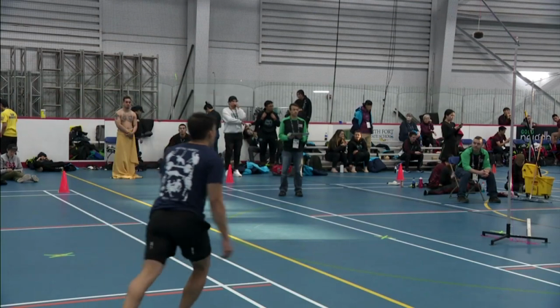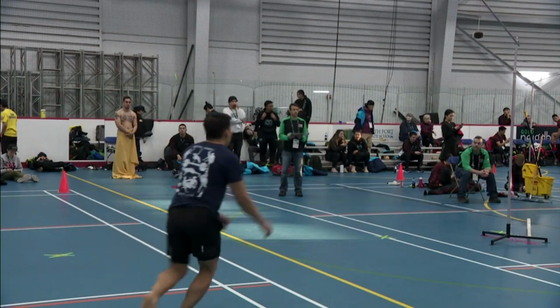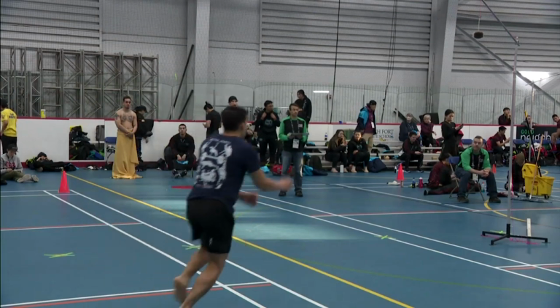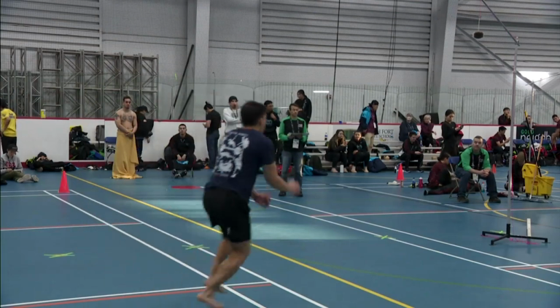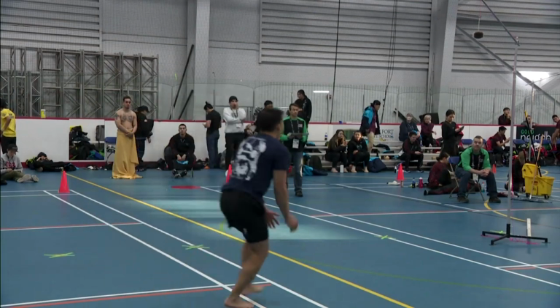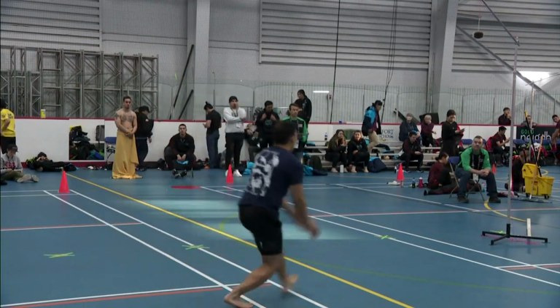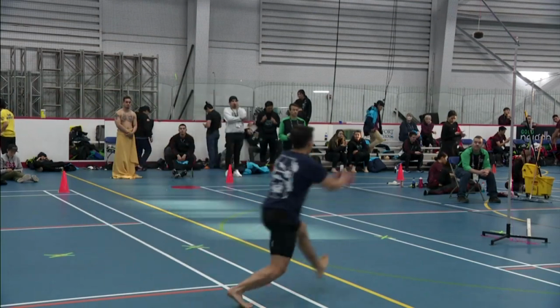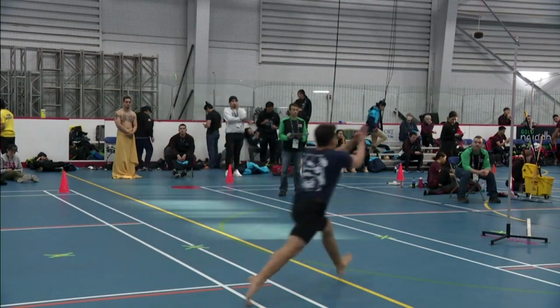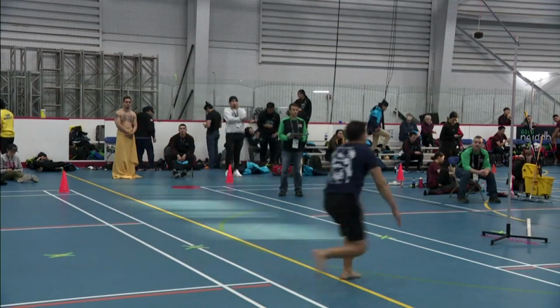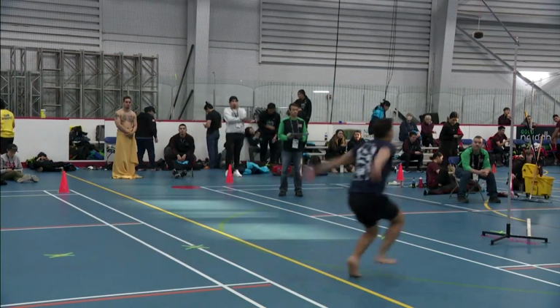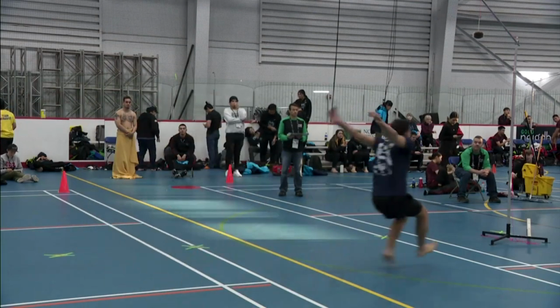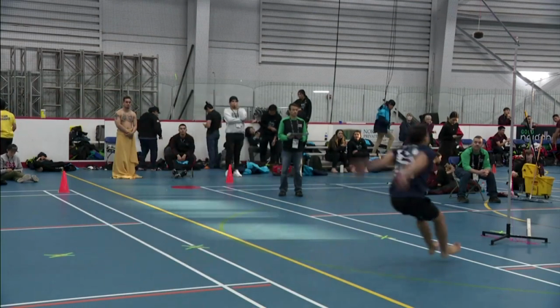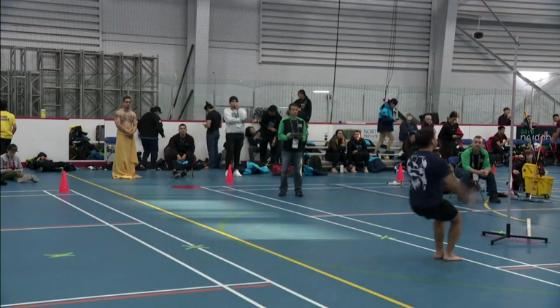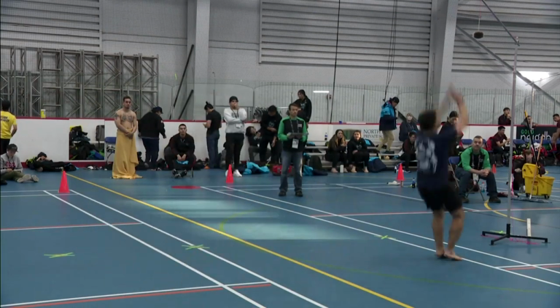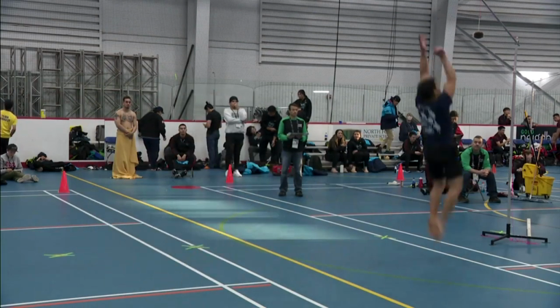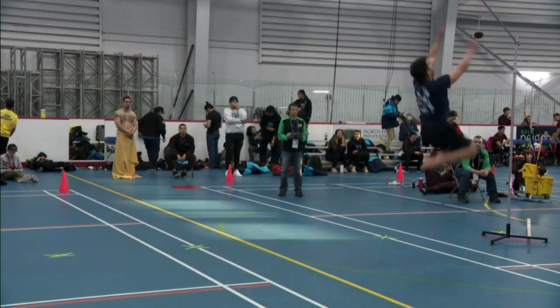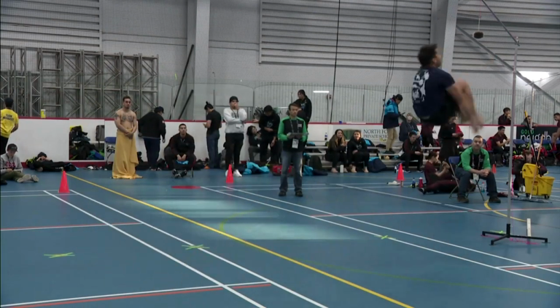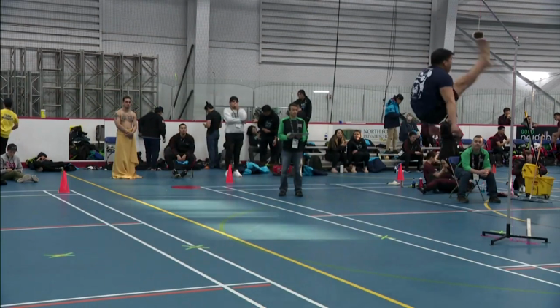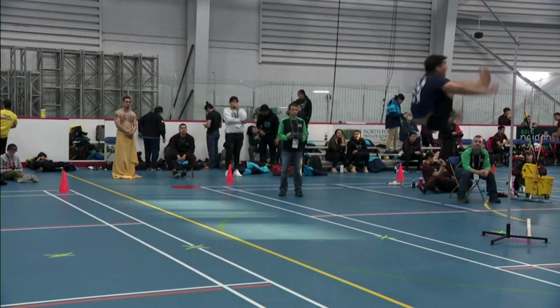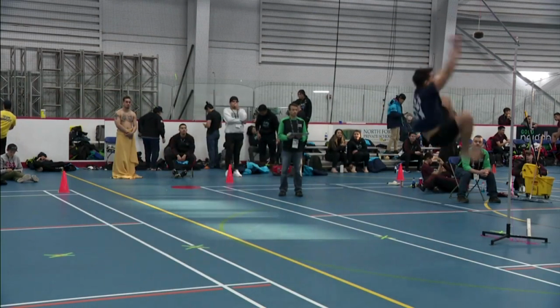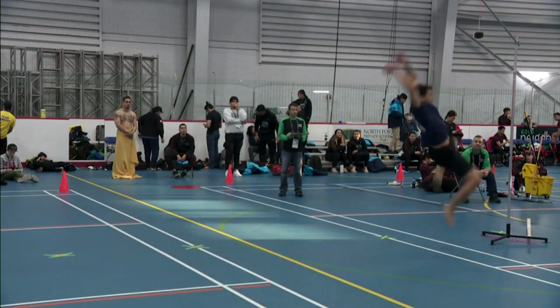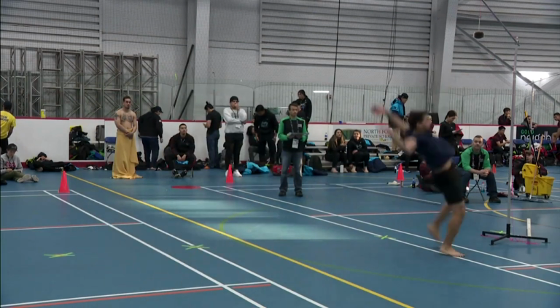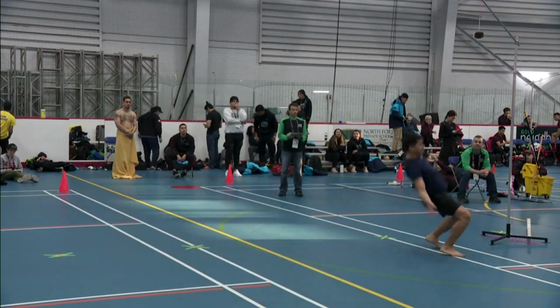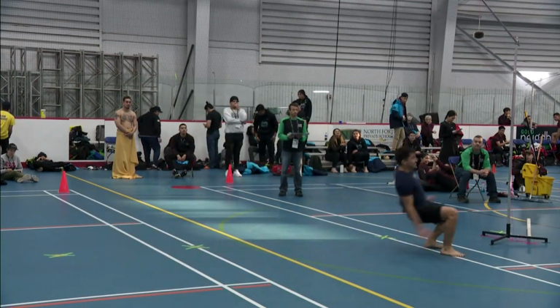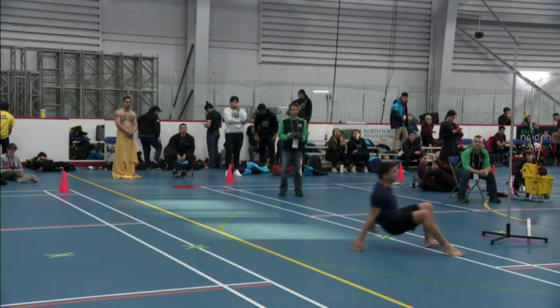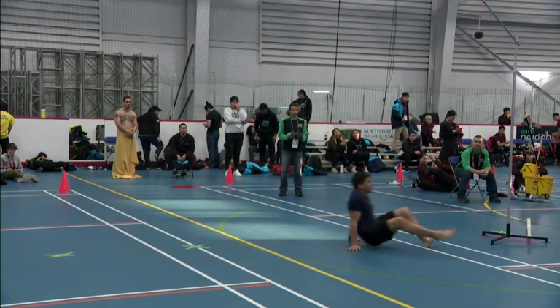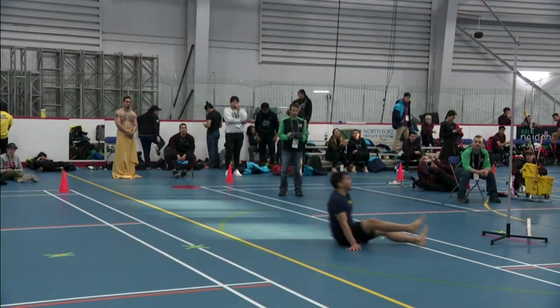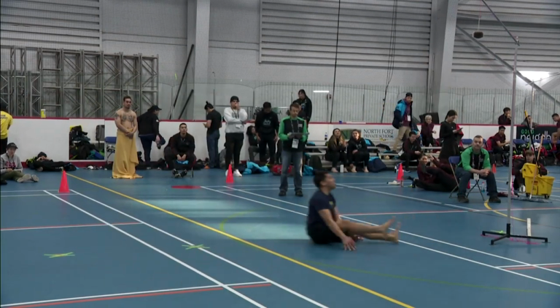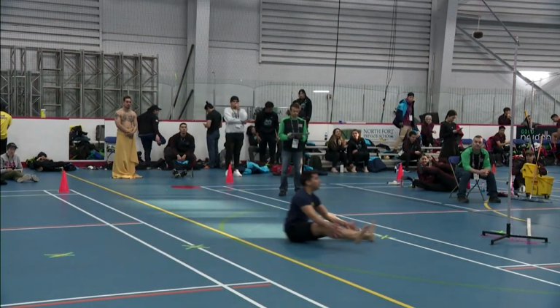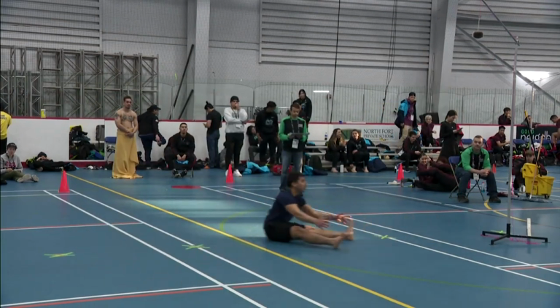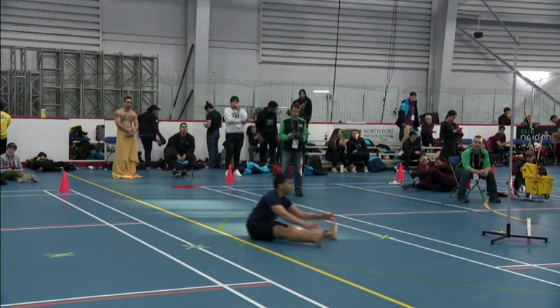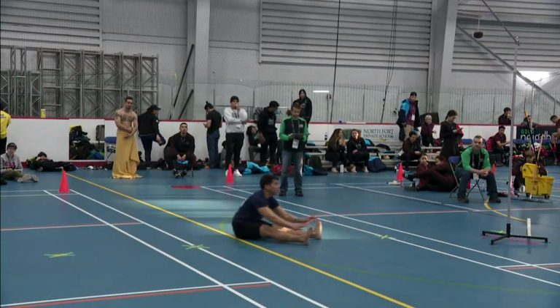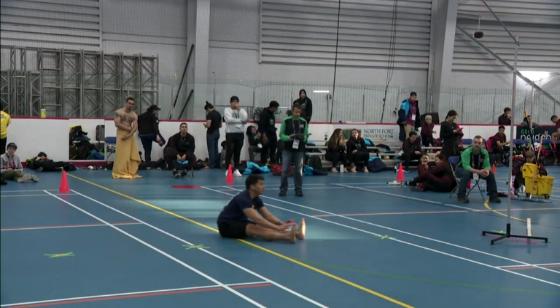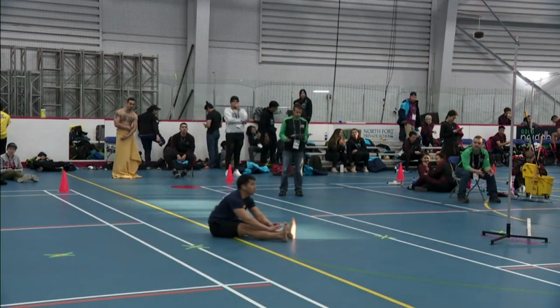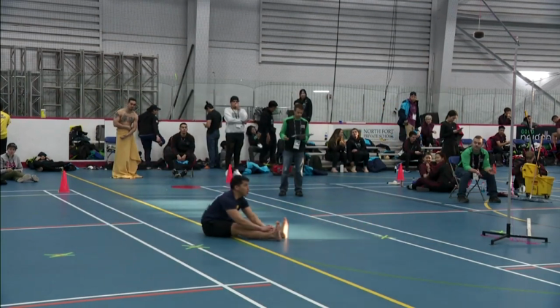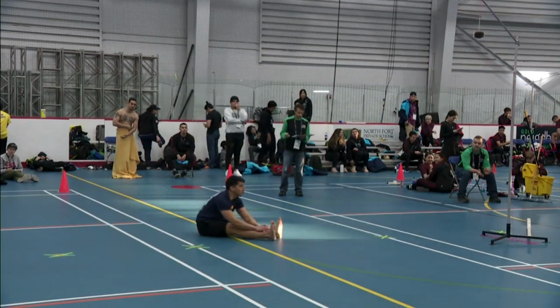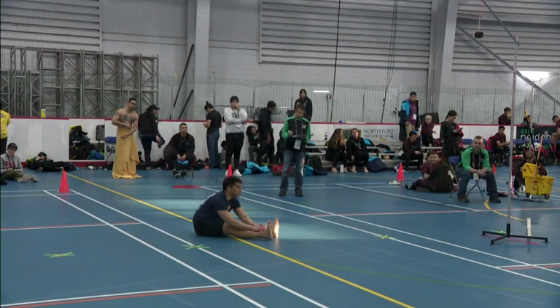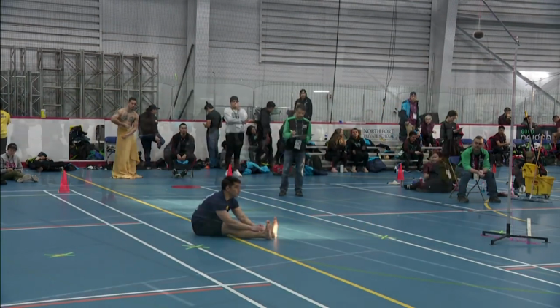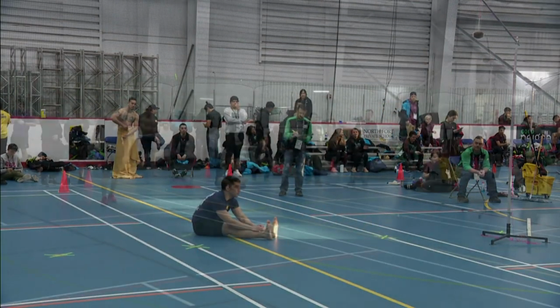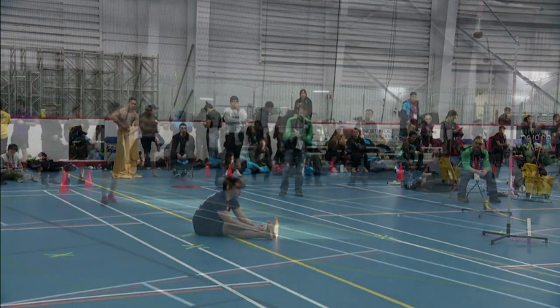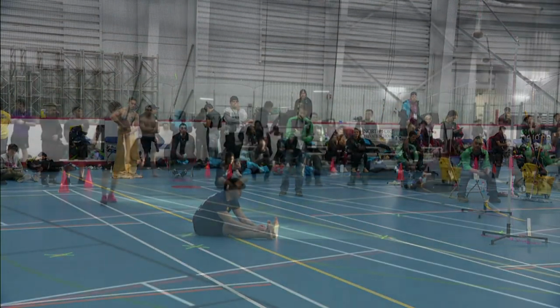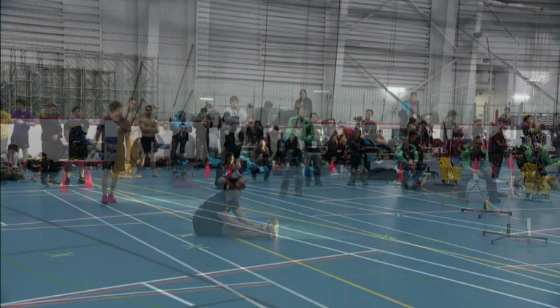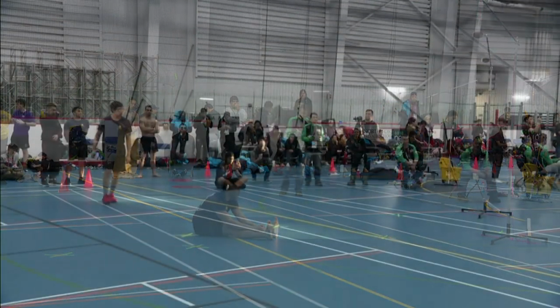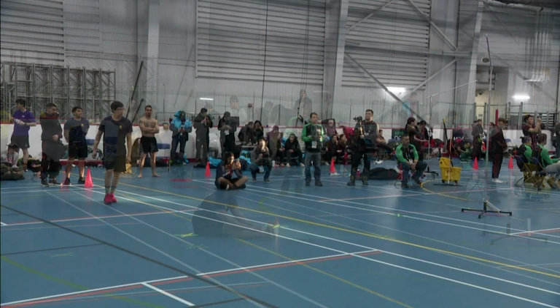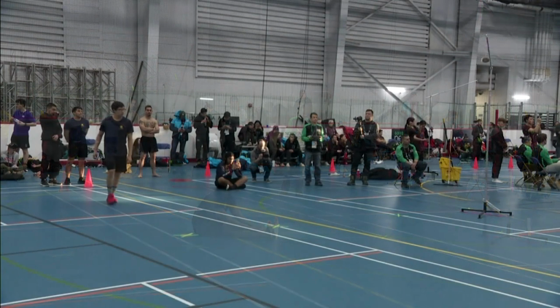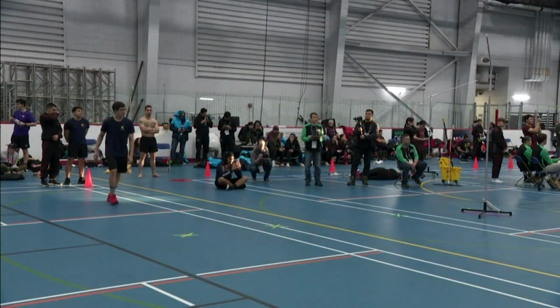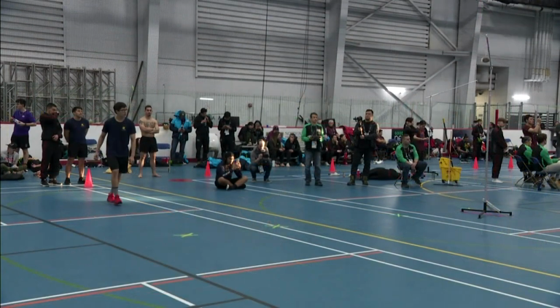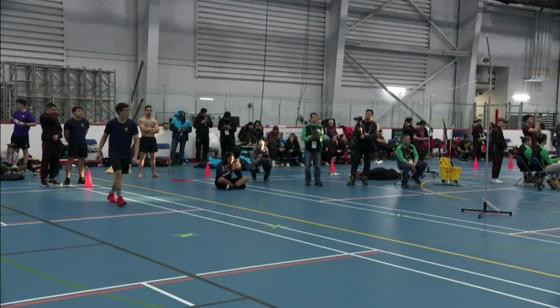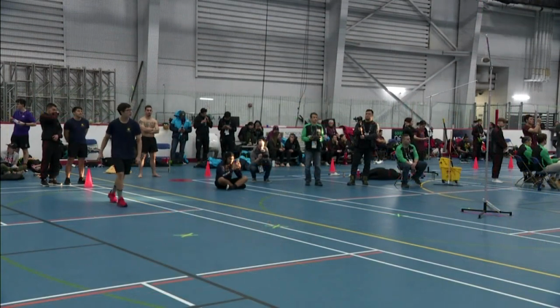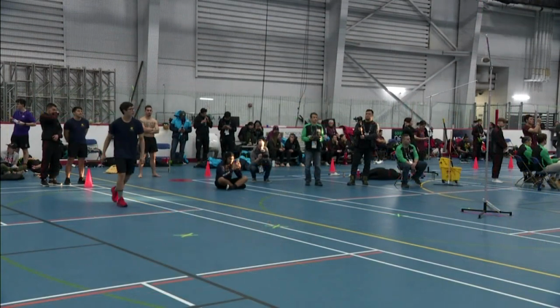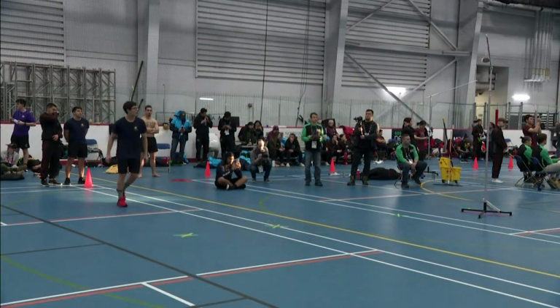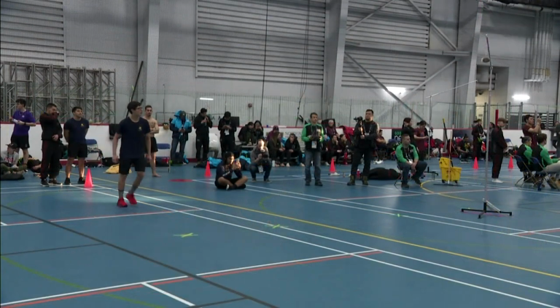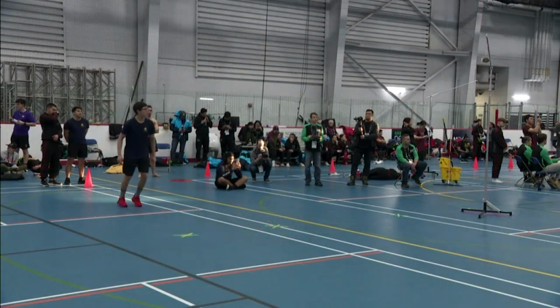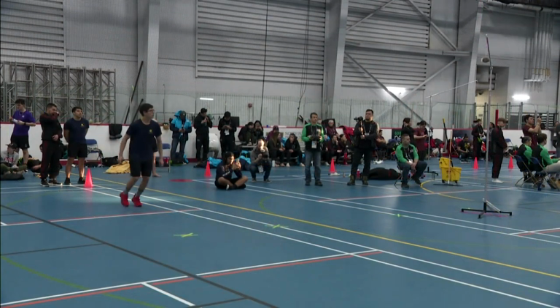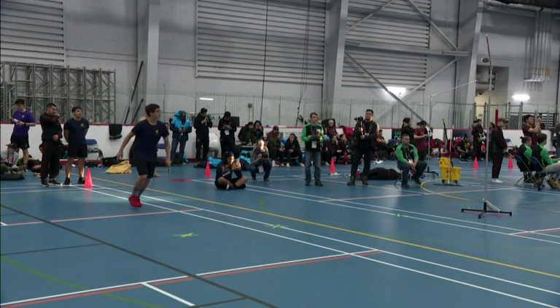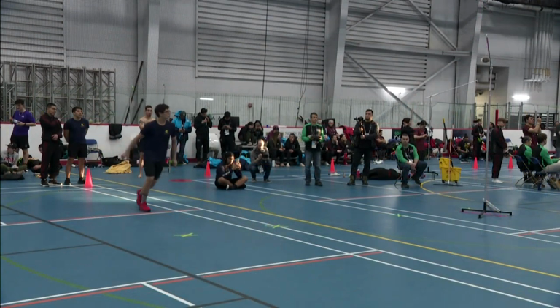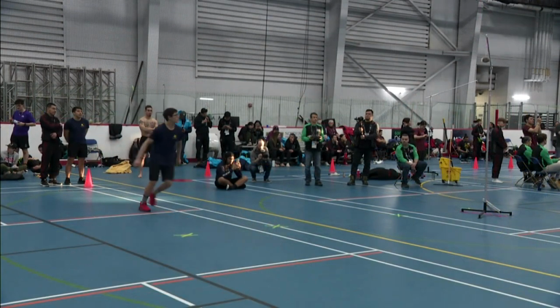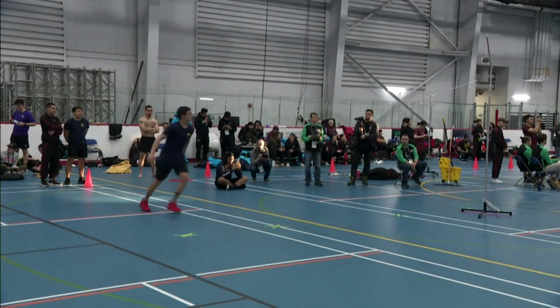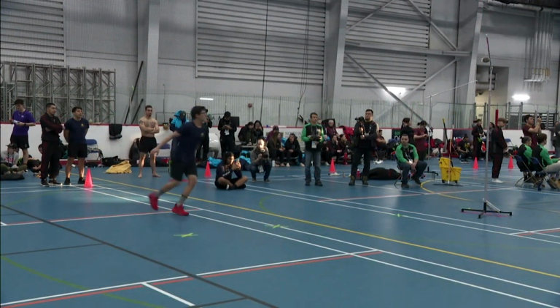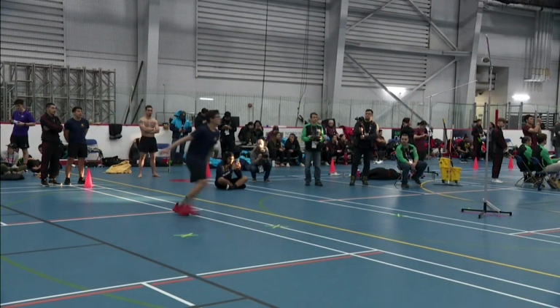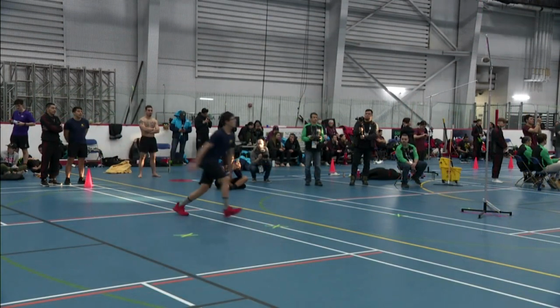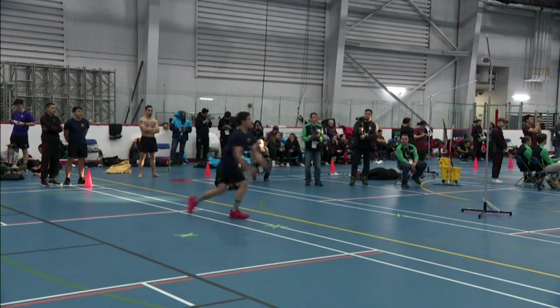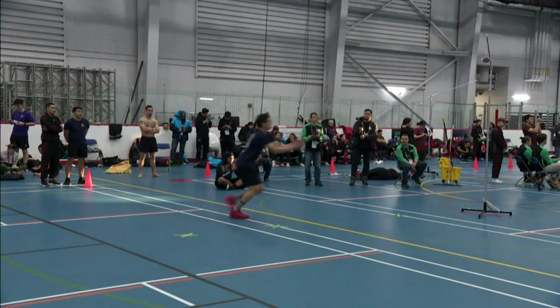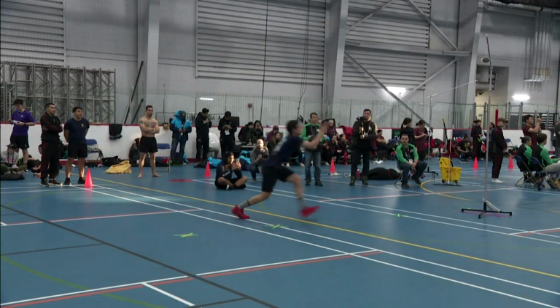Athletes must jump using both feet and touch the target with both feet. Each round, the target gets higher.